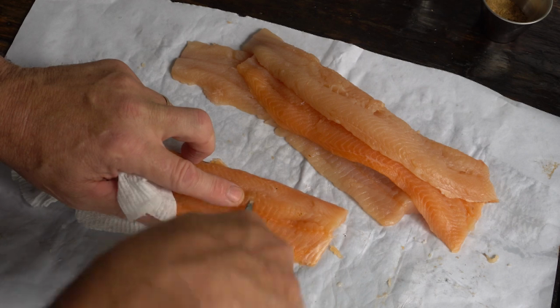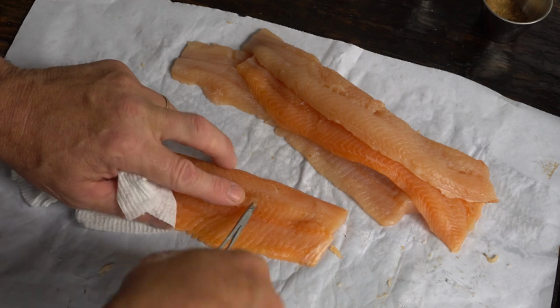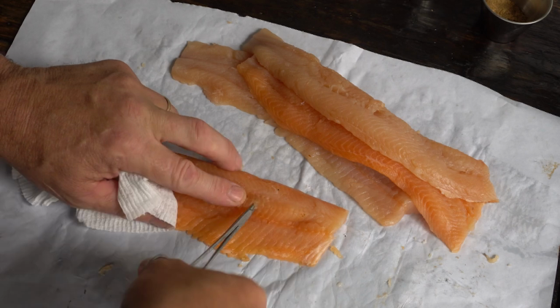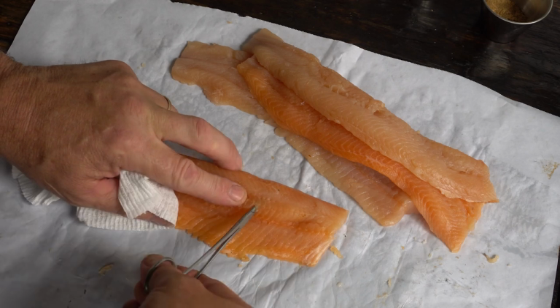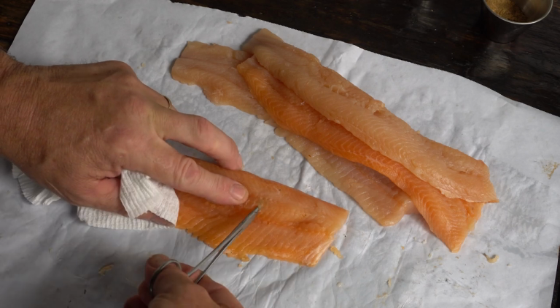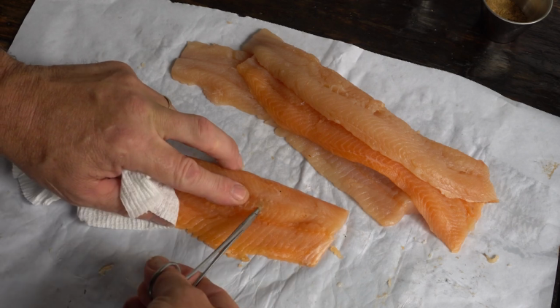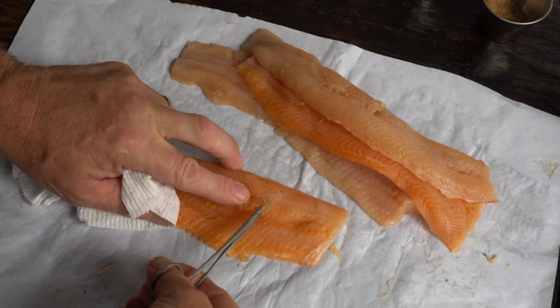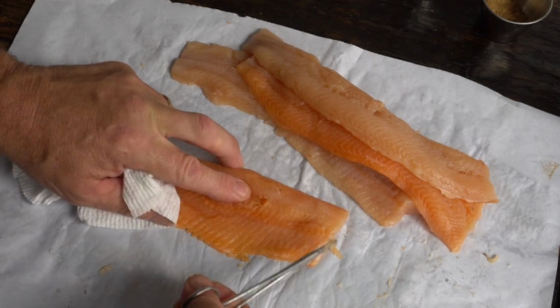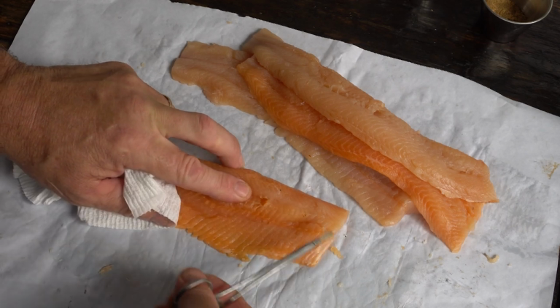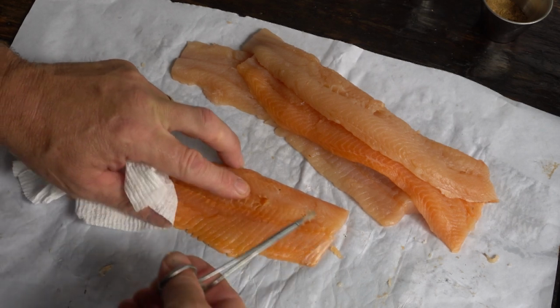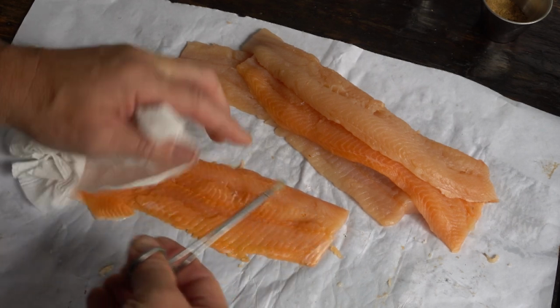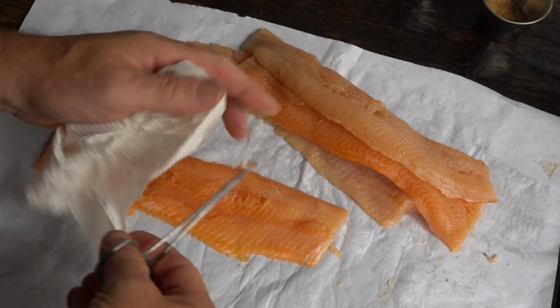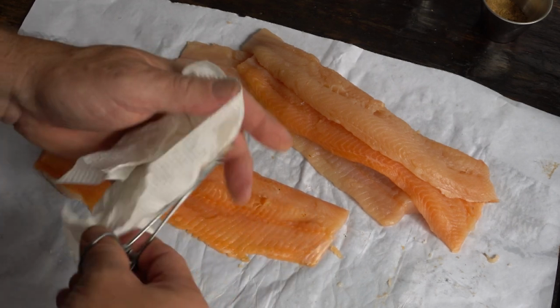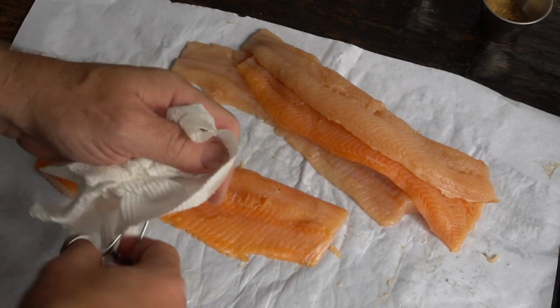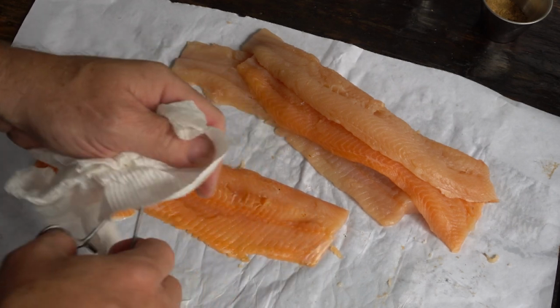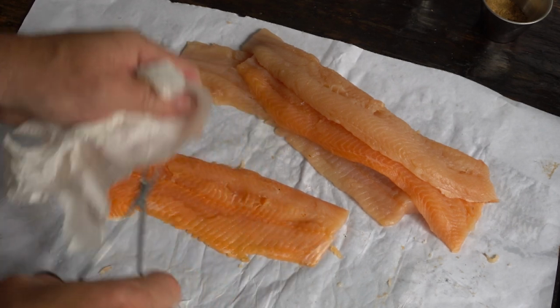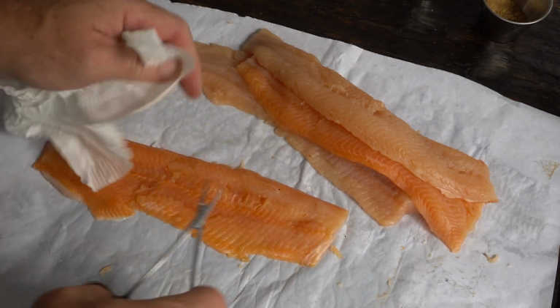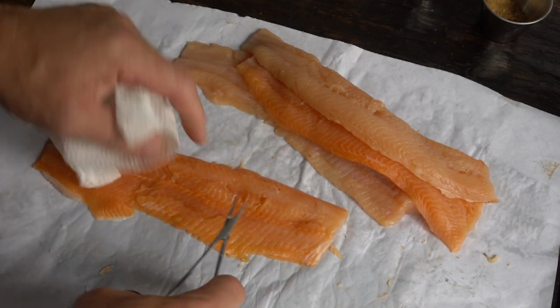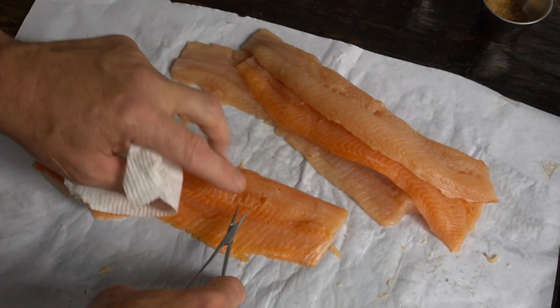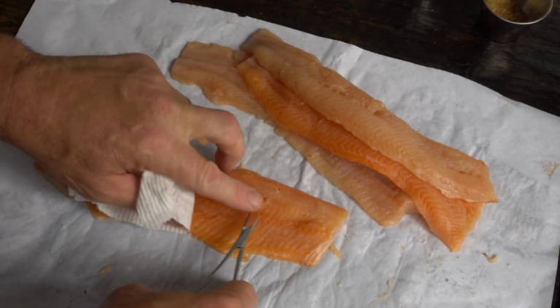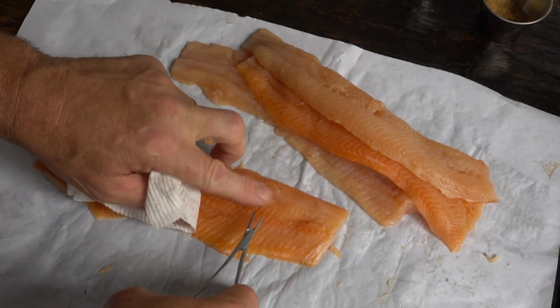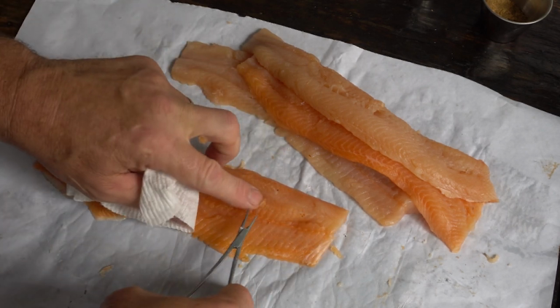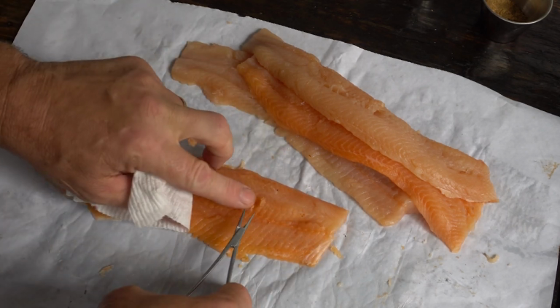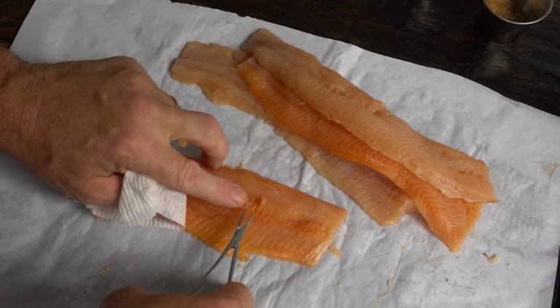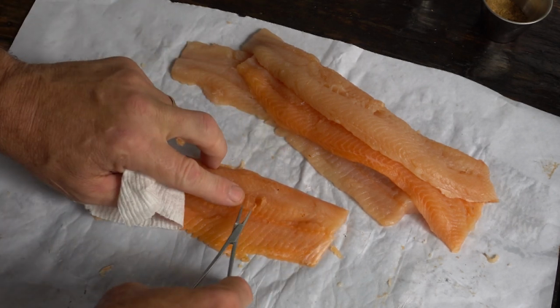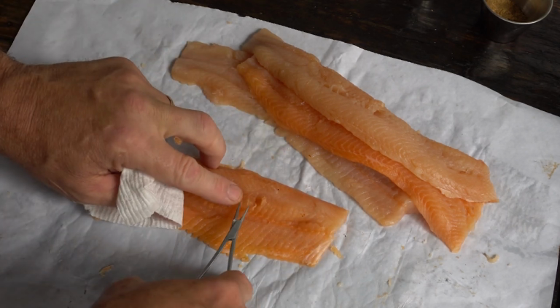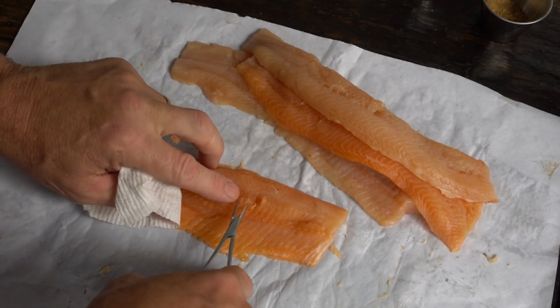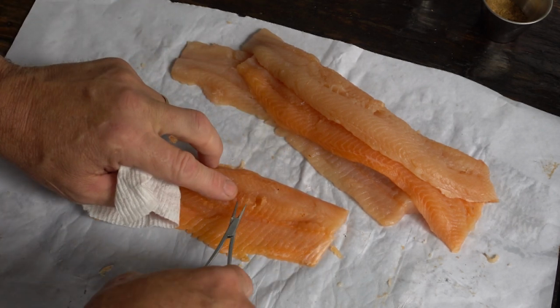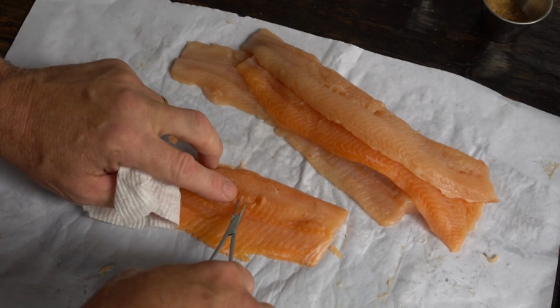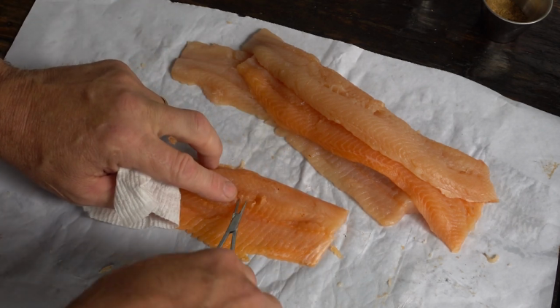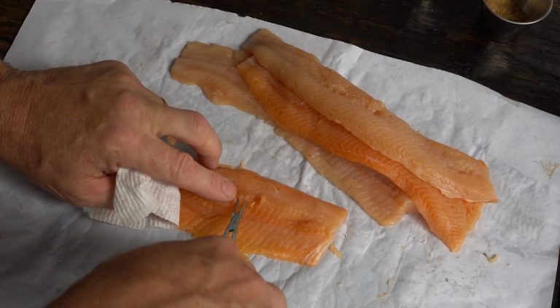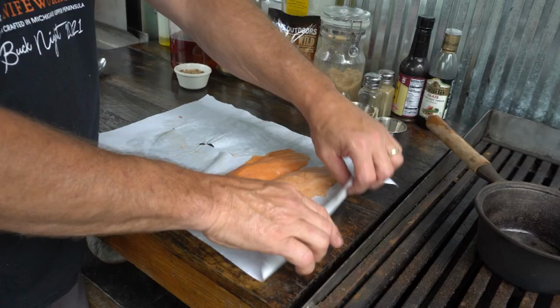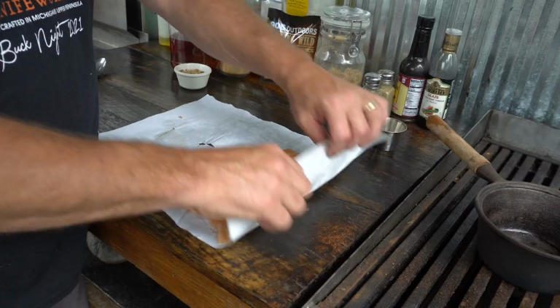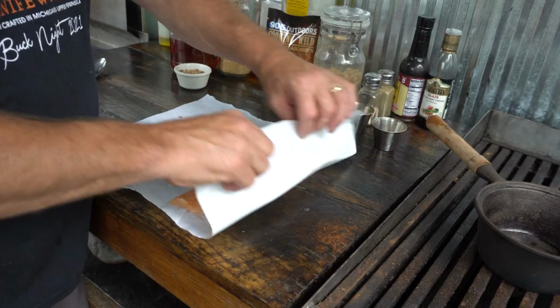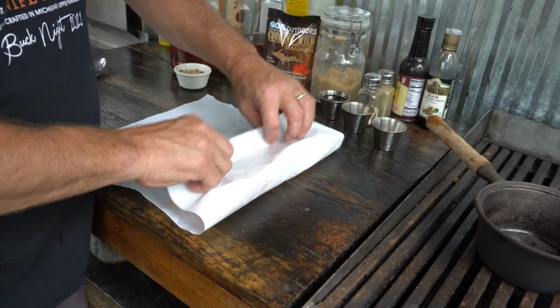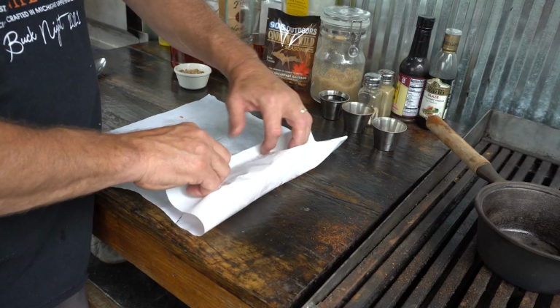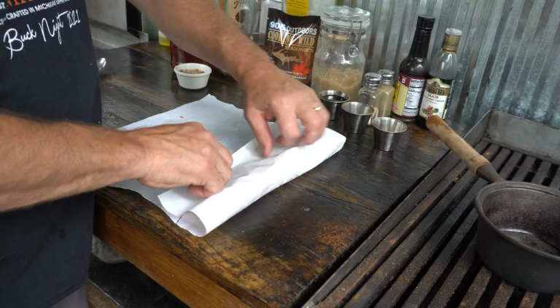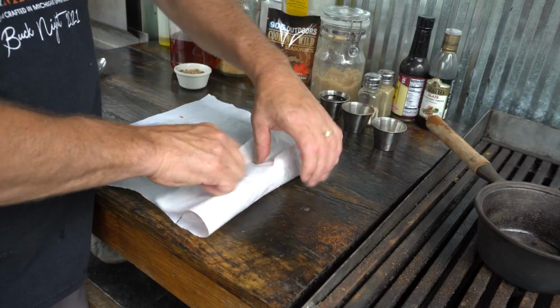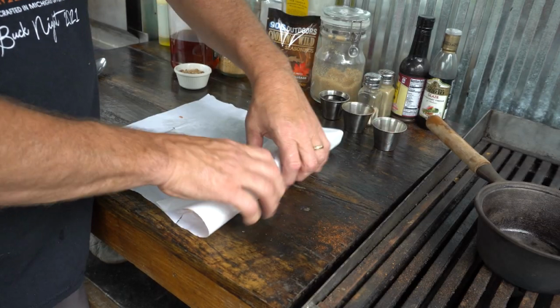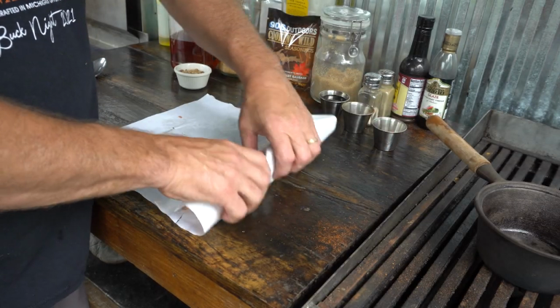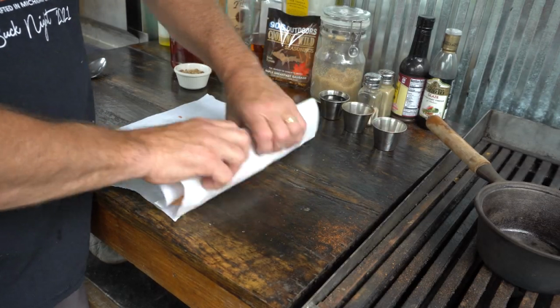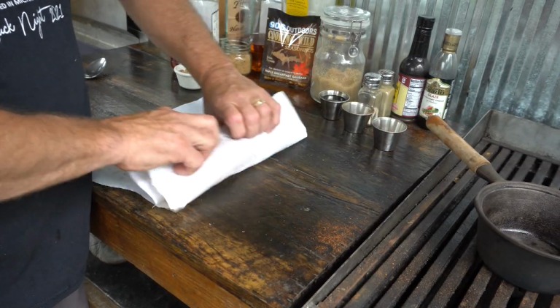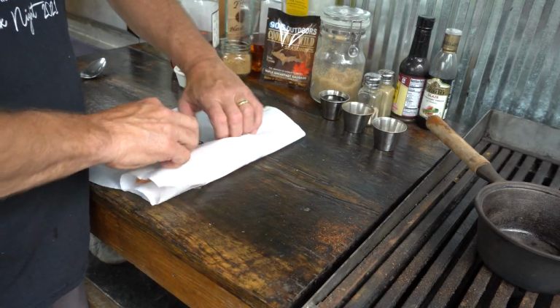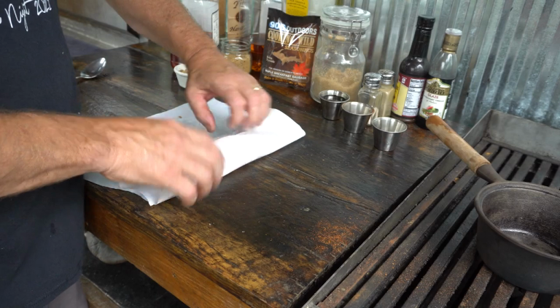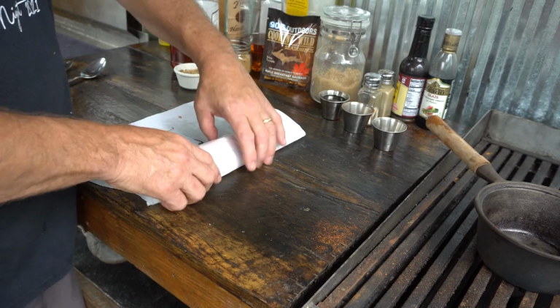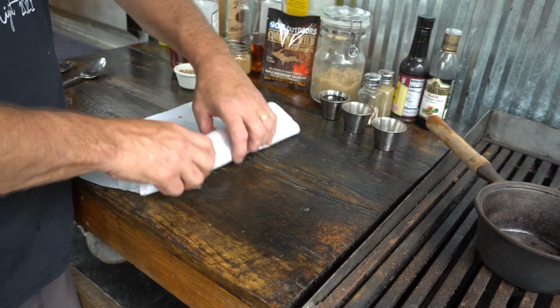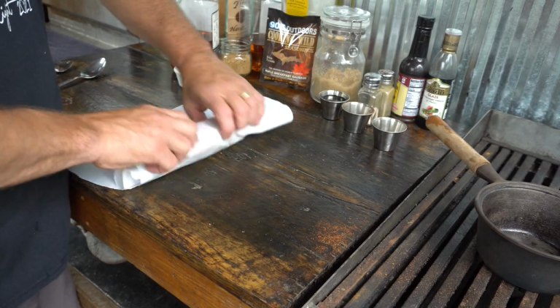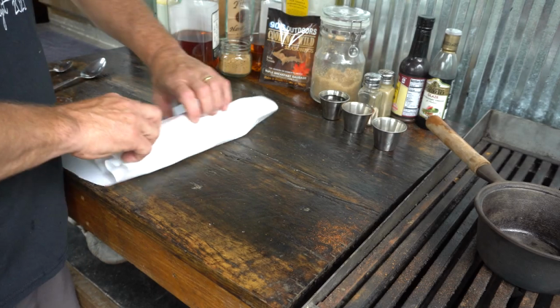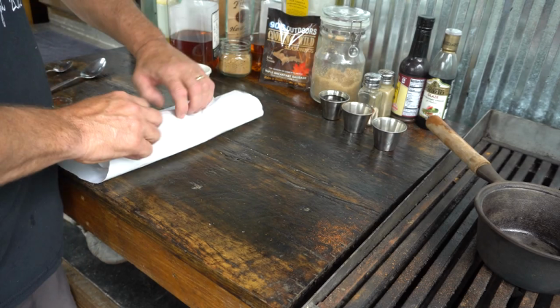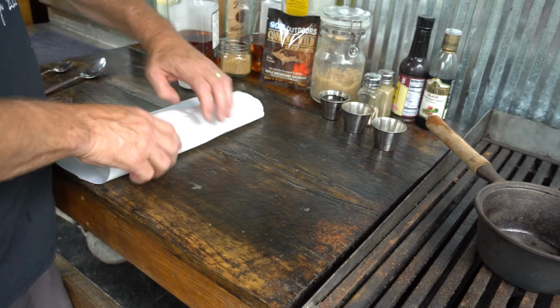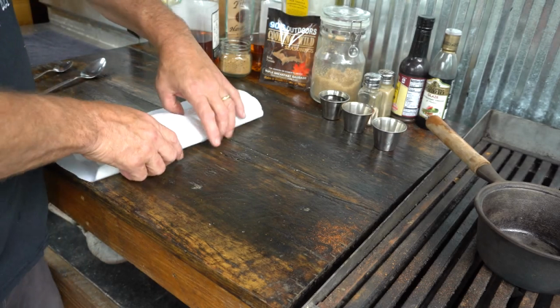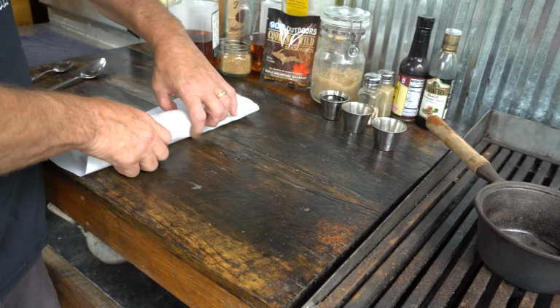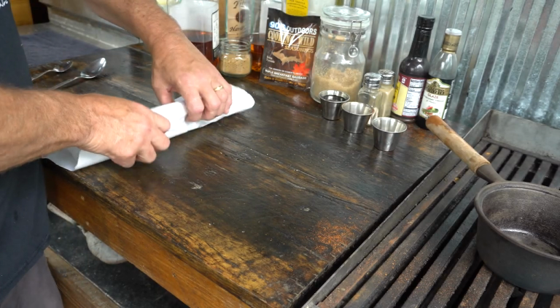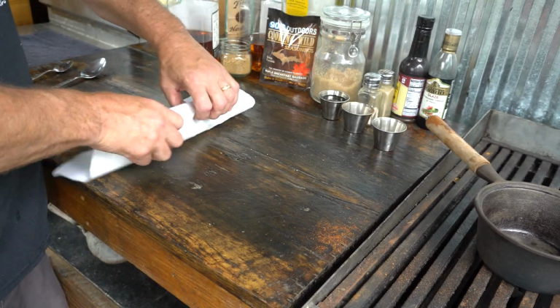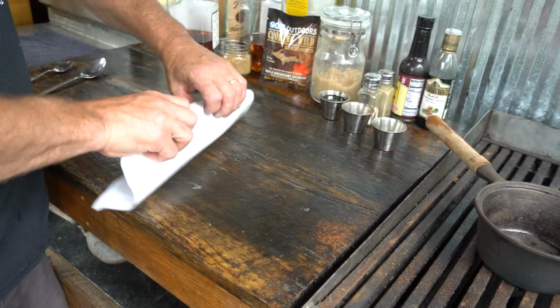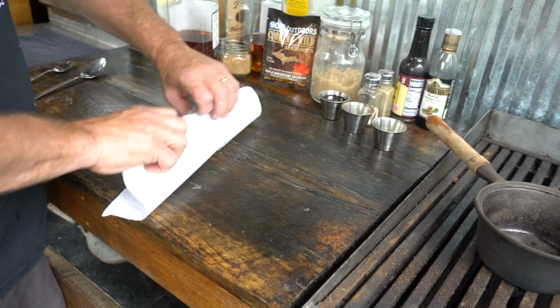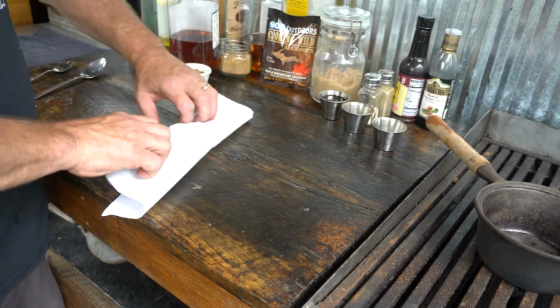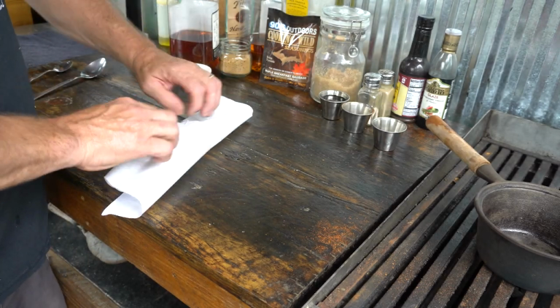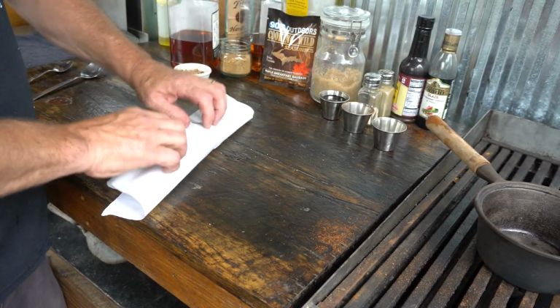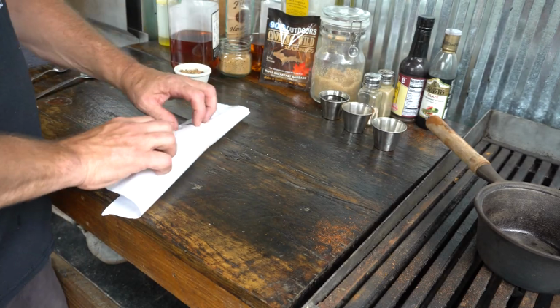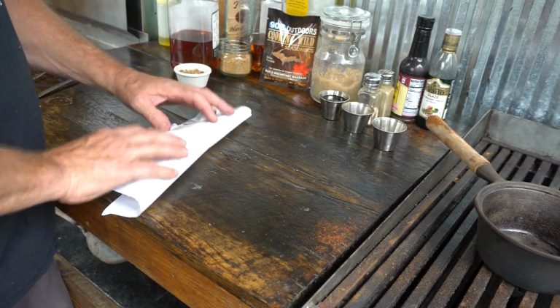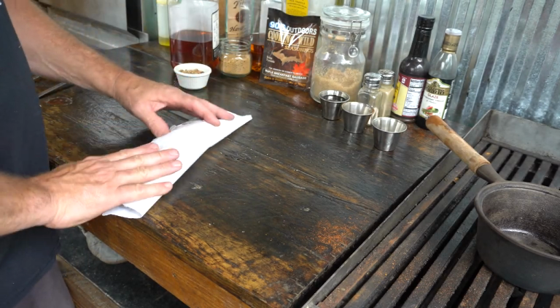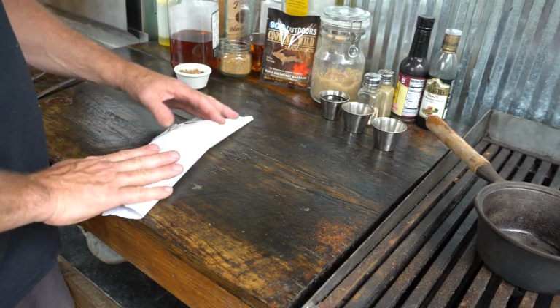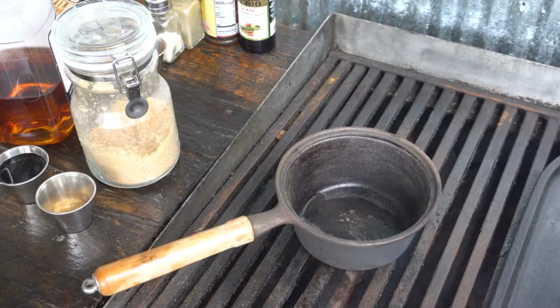Sometimes you want to pull out the small y-bones, but actually these fillets are small enough I really didn't bother. Wrap them up and into the fridge till it's time for the pan.